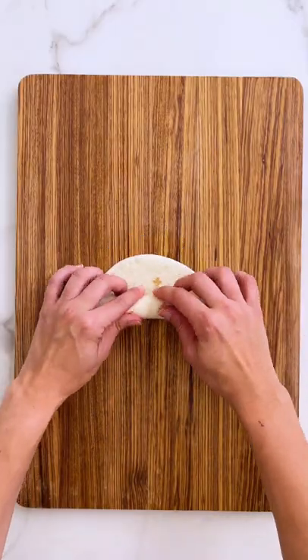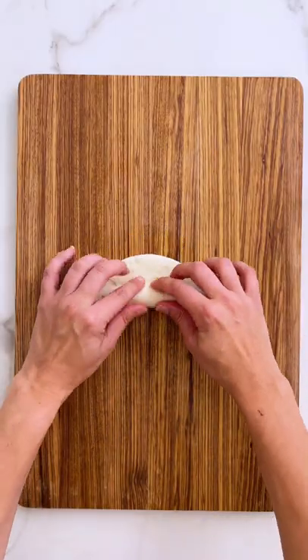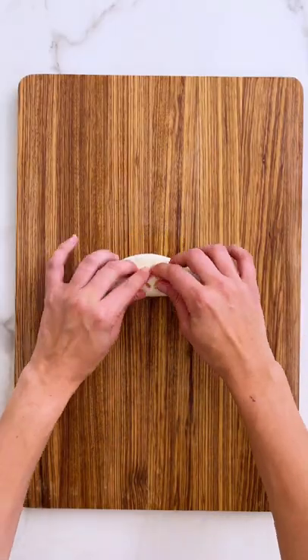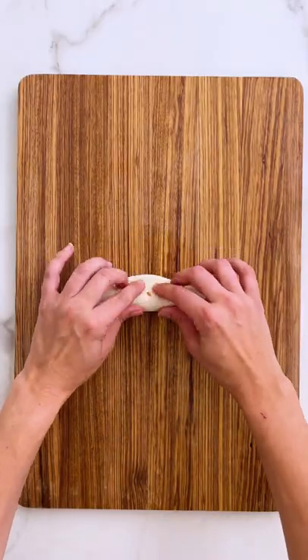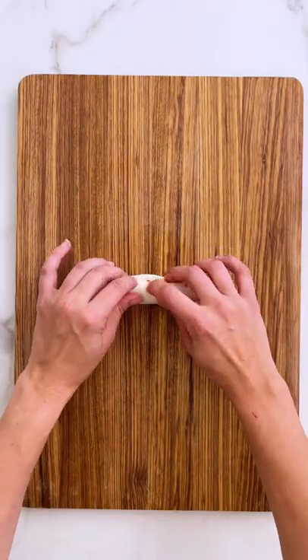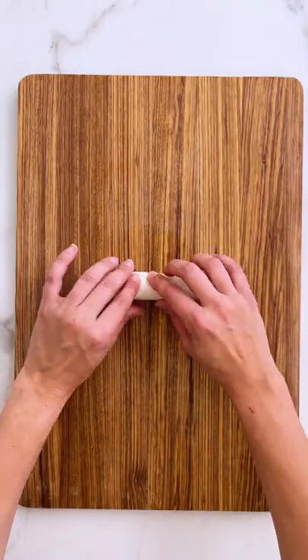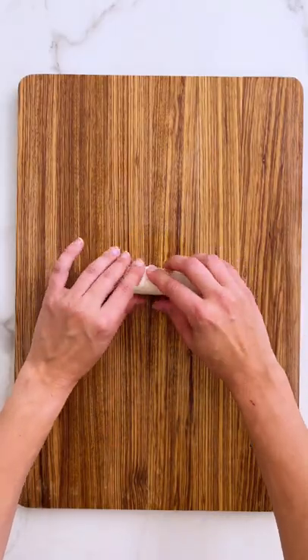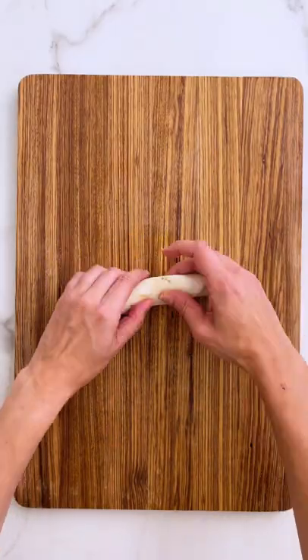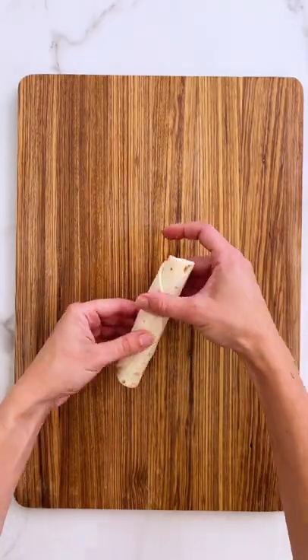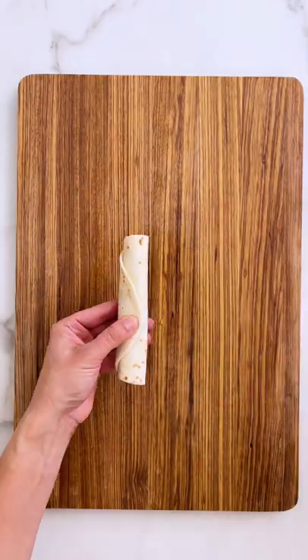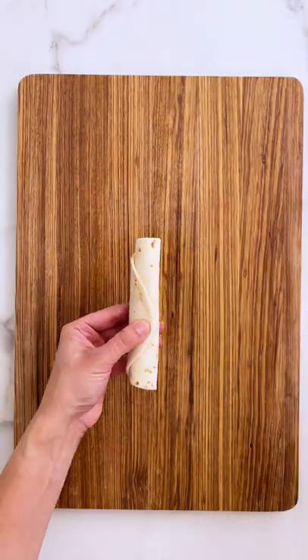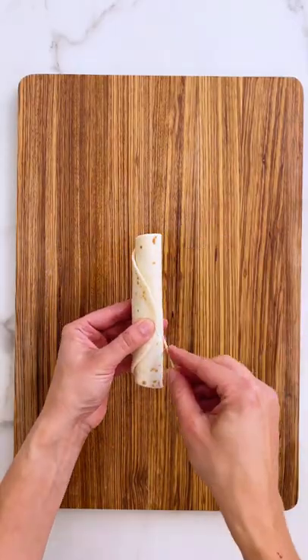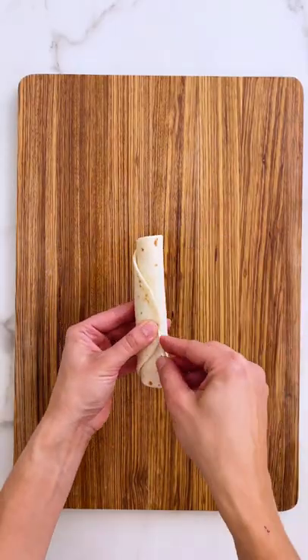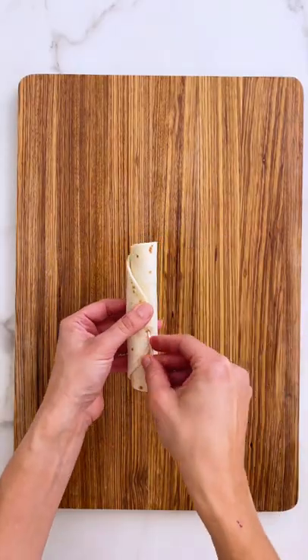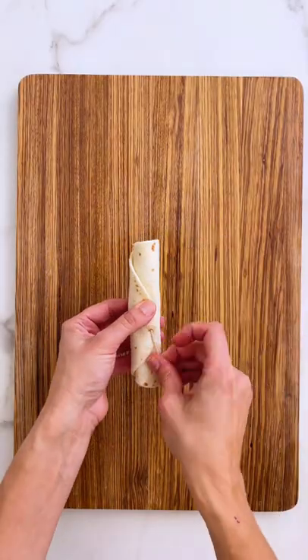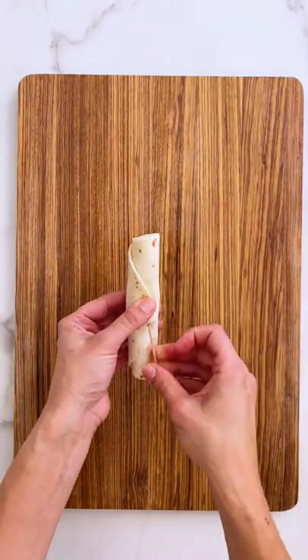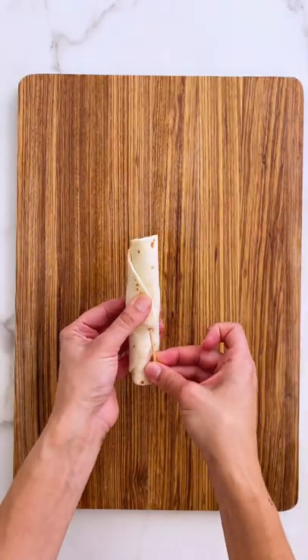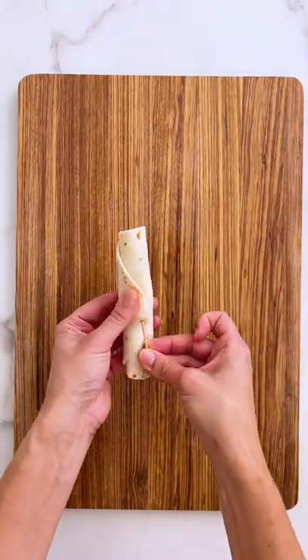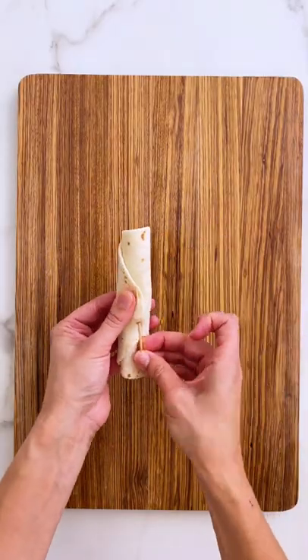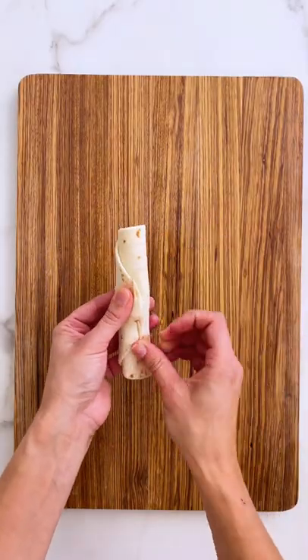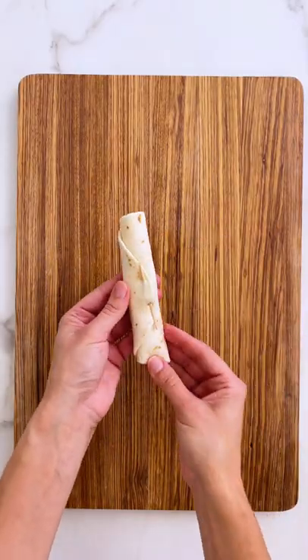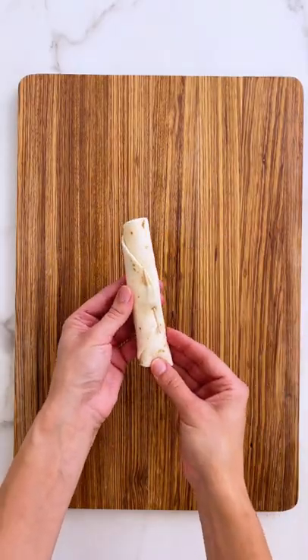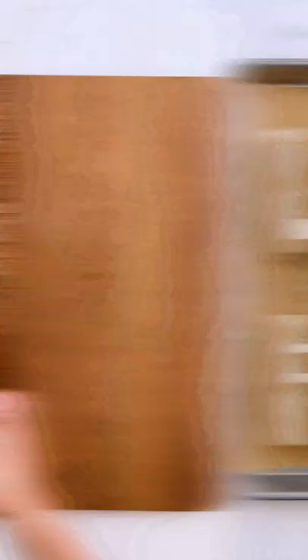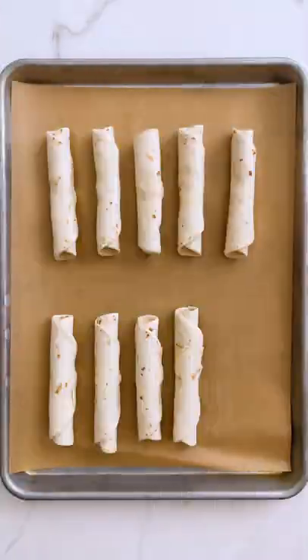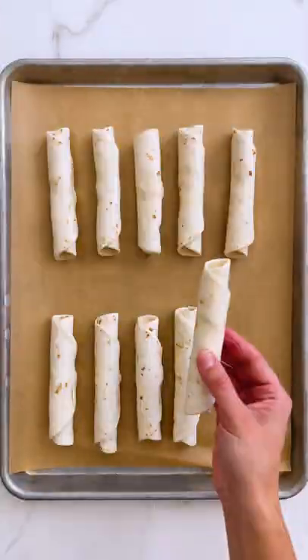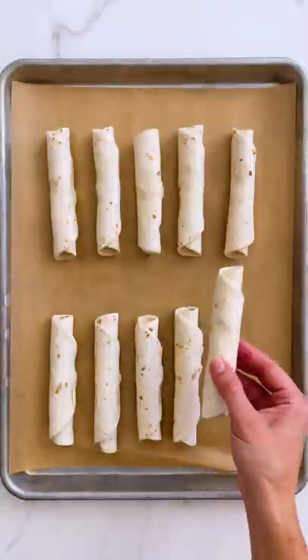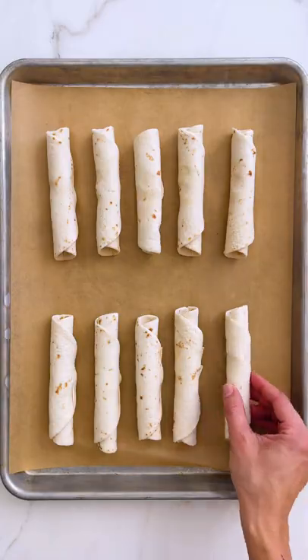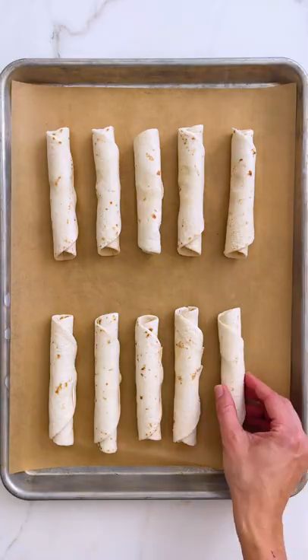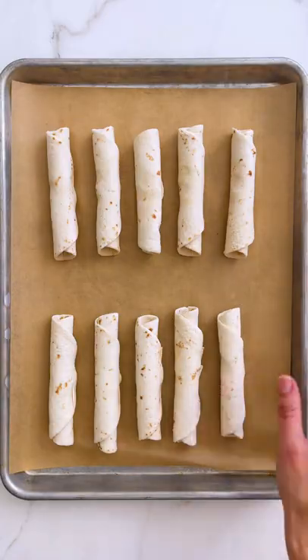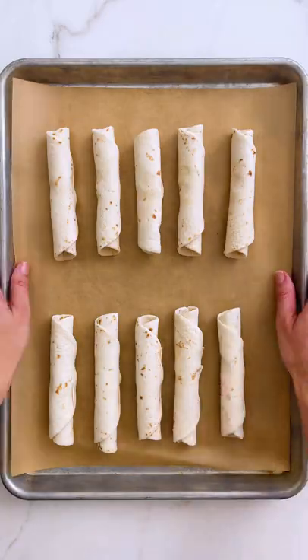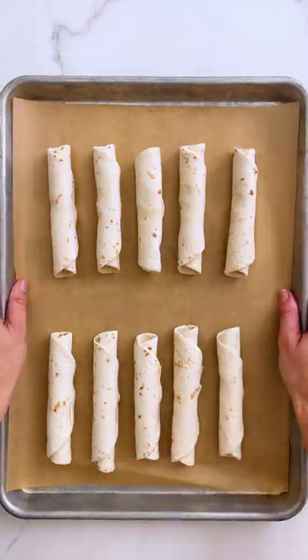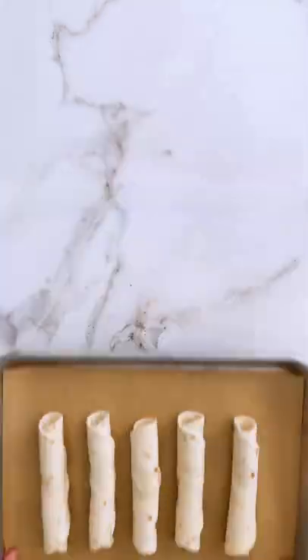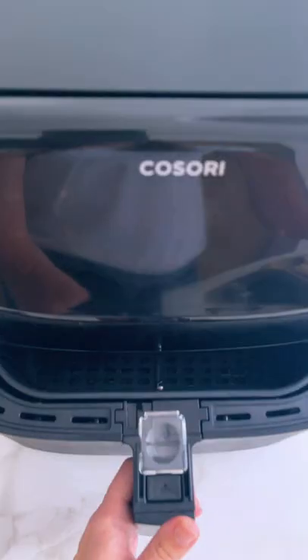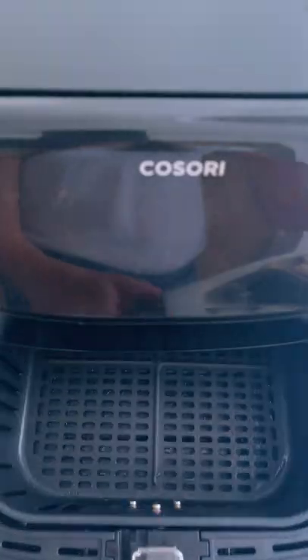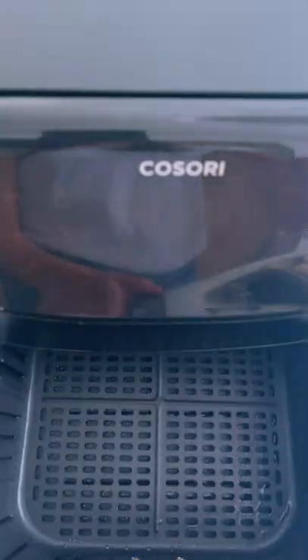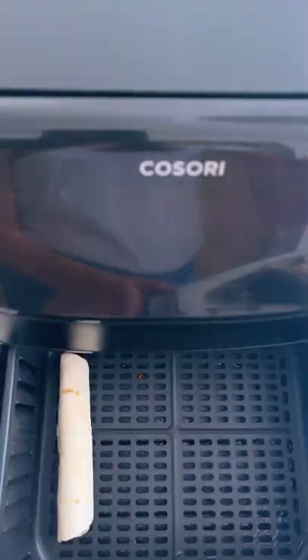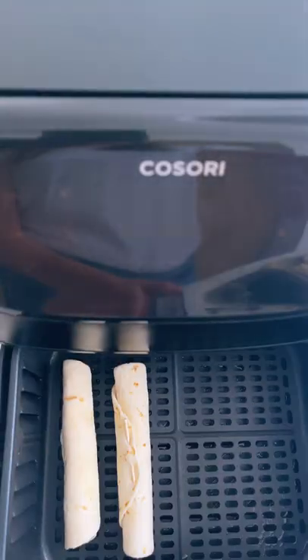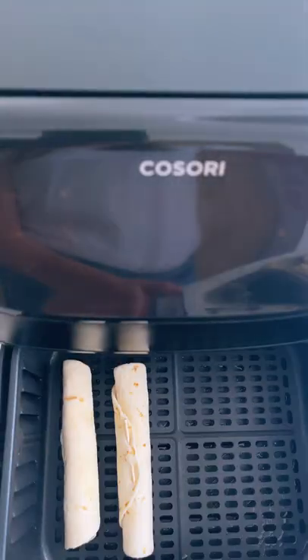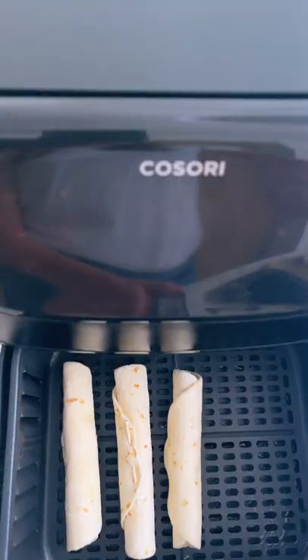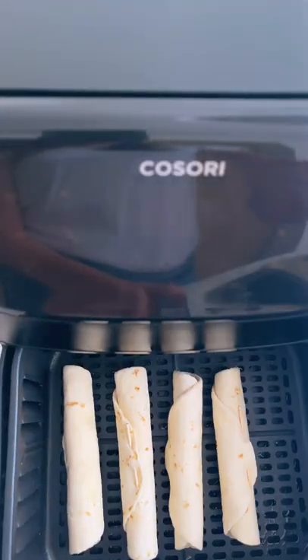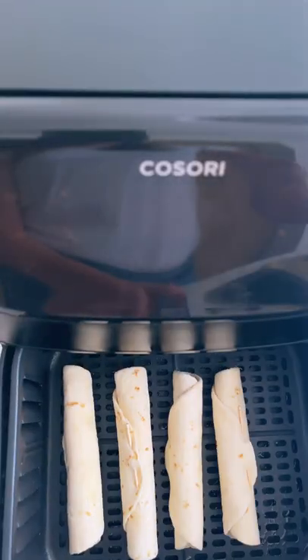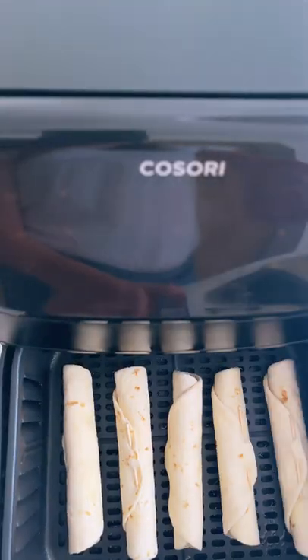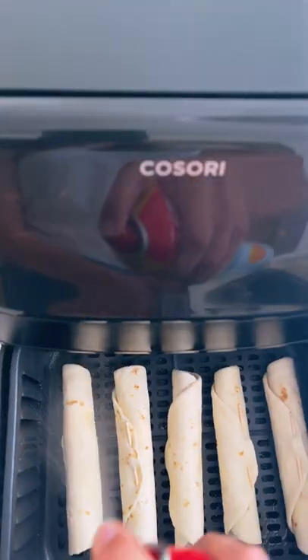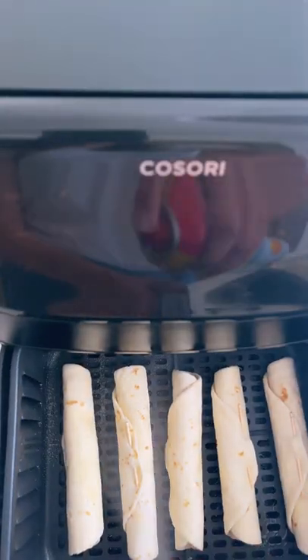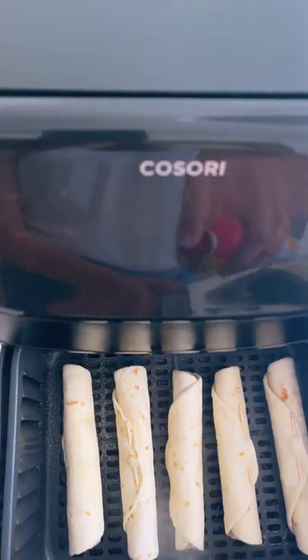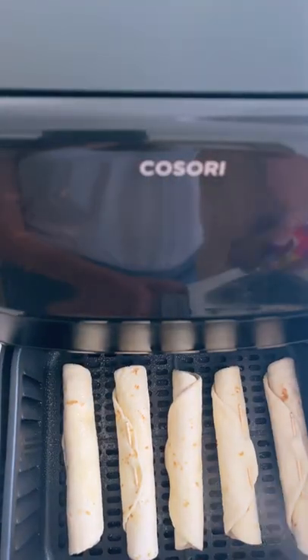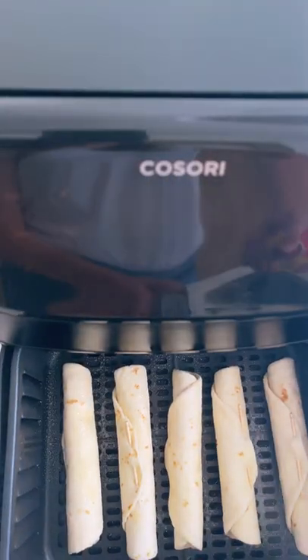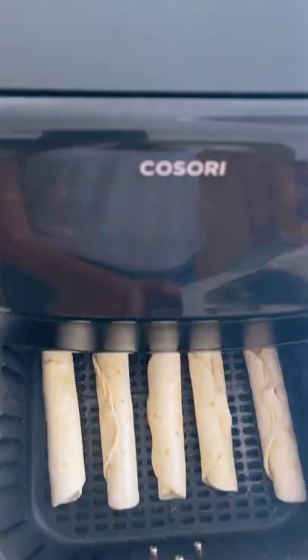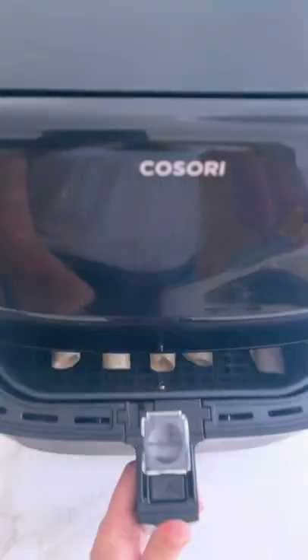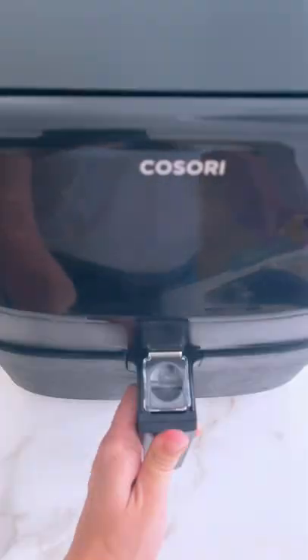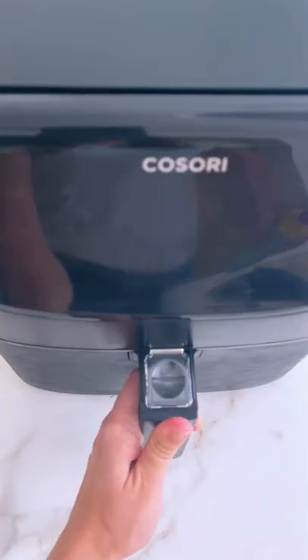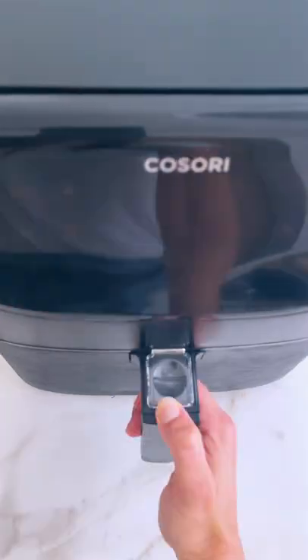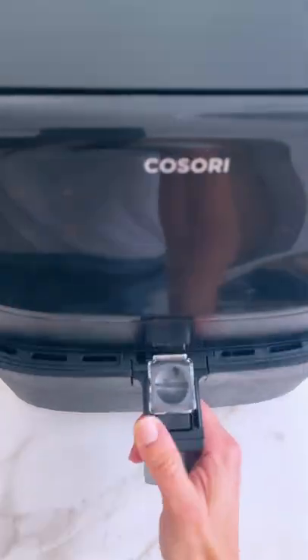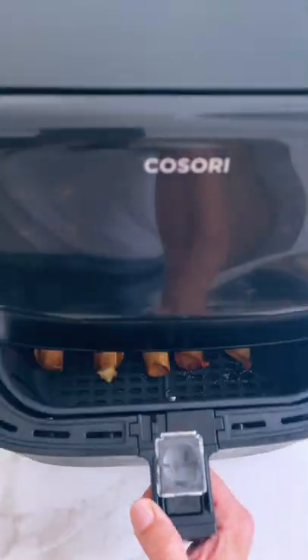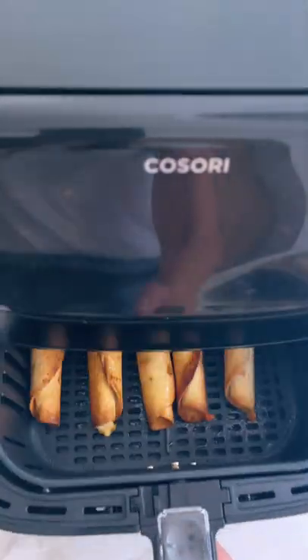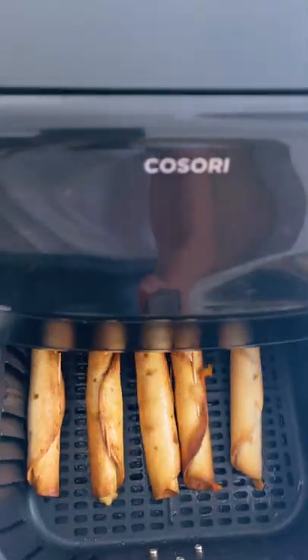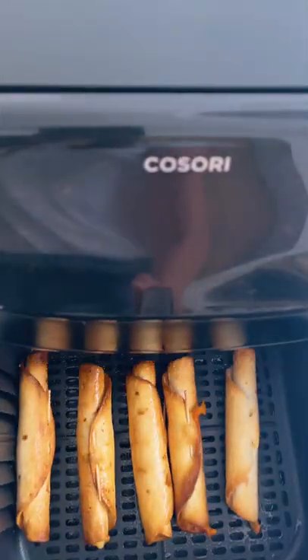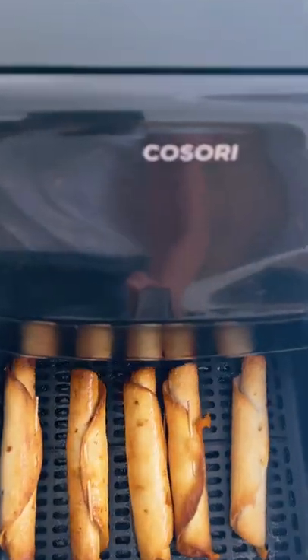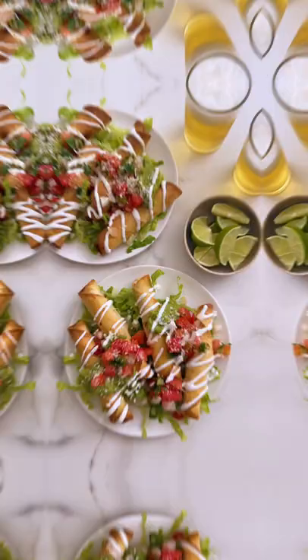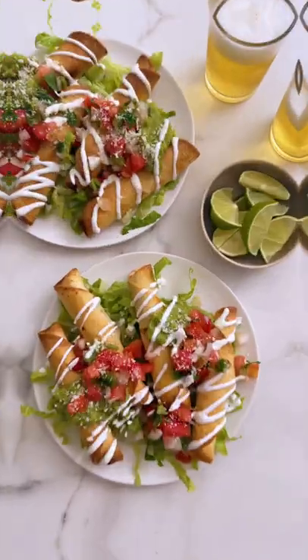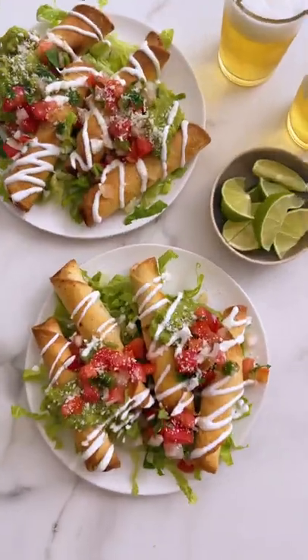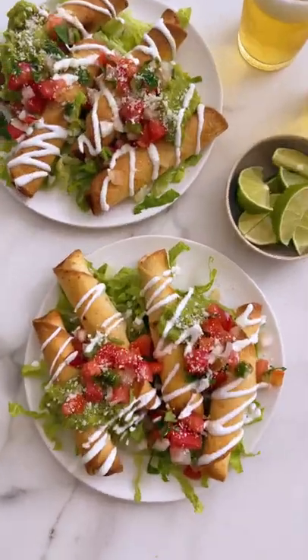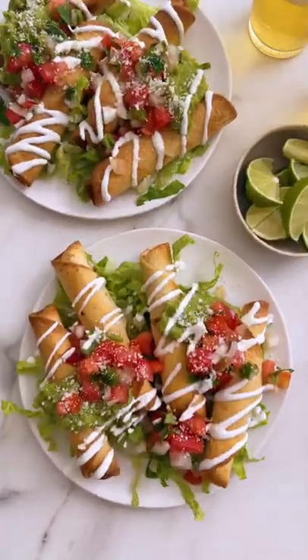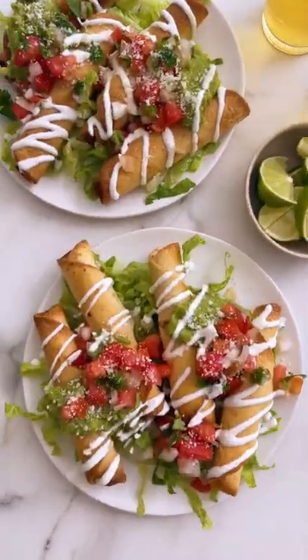Time to fill our taquitos. Secure them with a toothpick and you can pop them into the oven or into an air fryer at 400 degrees for about...